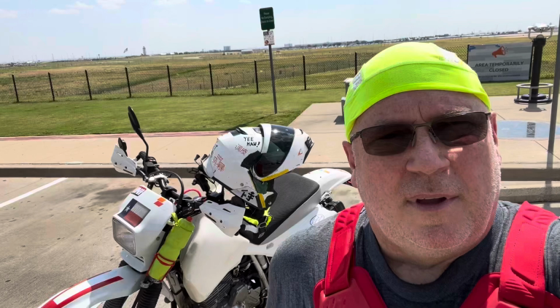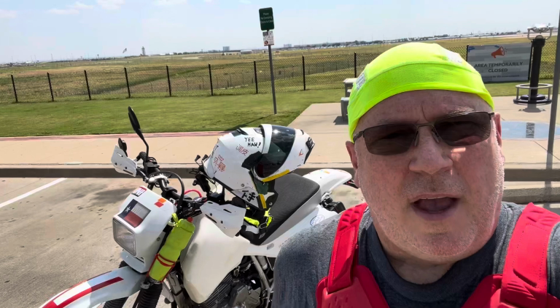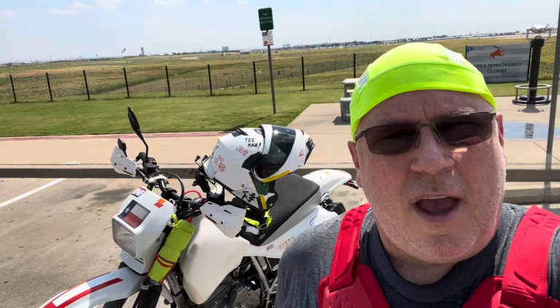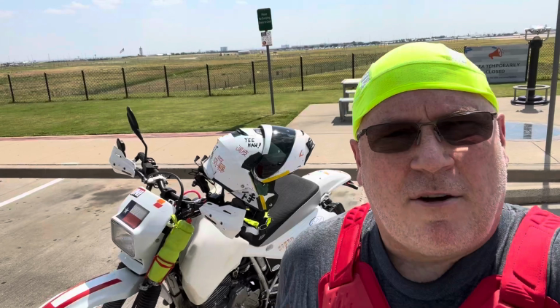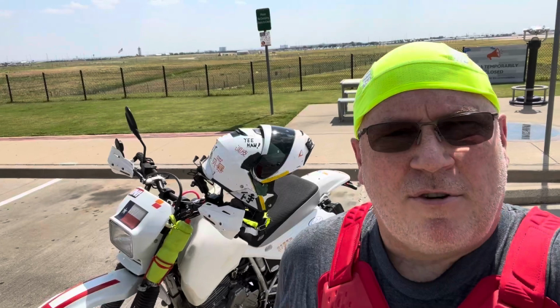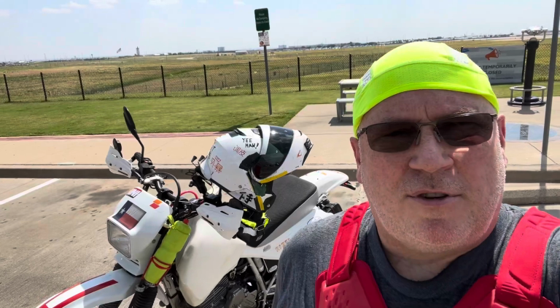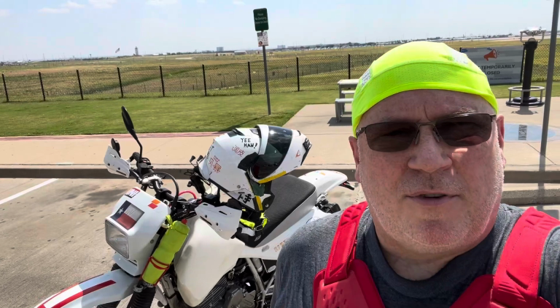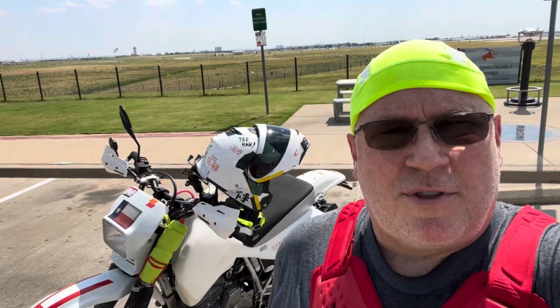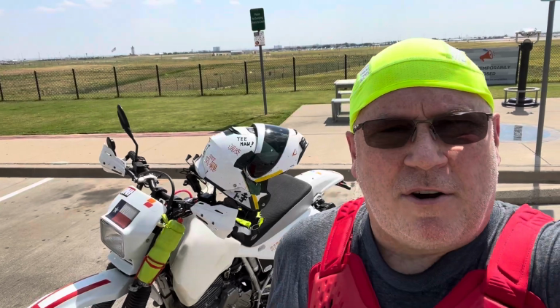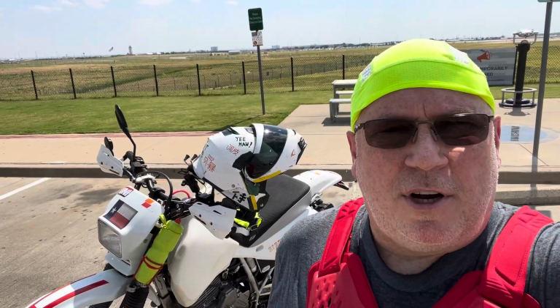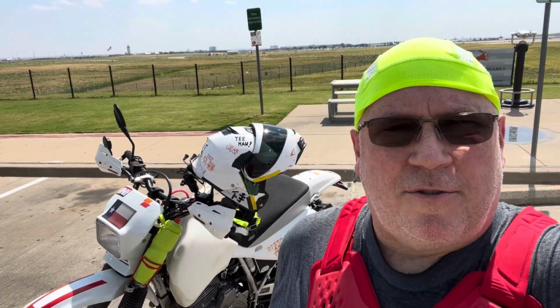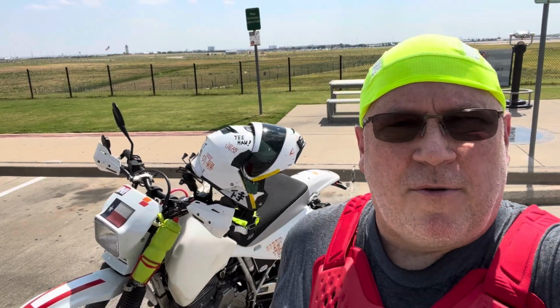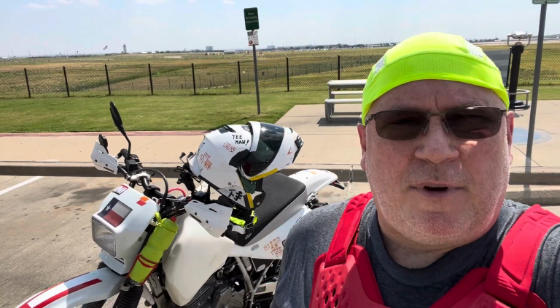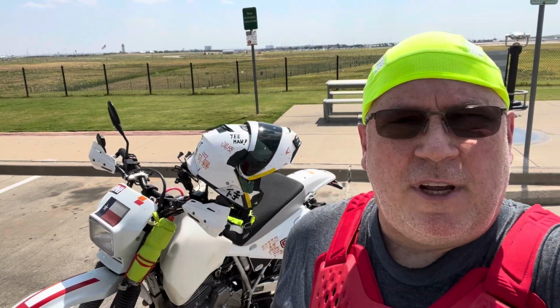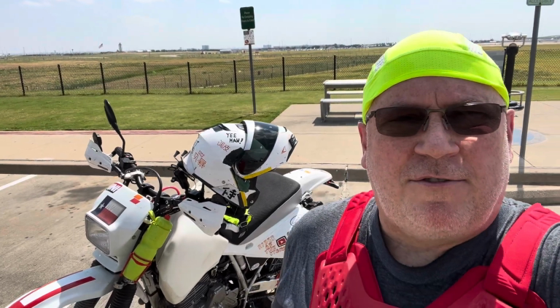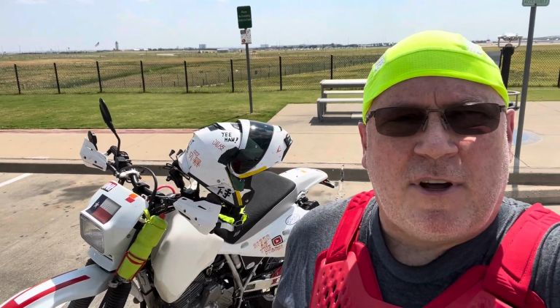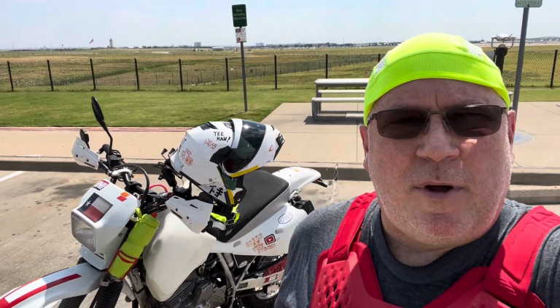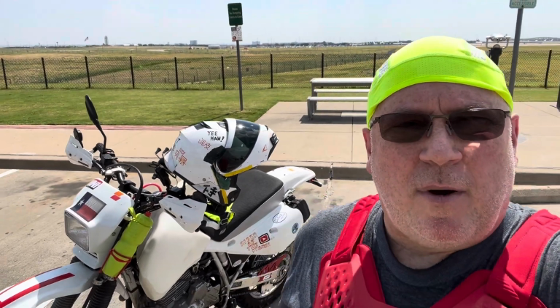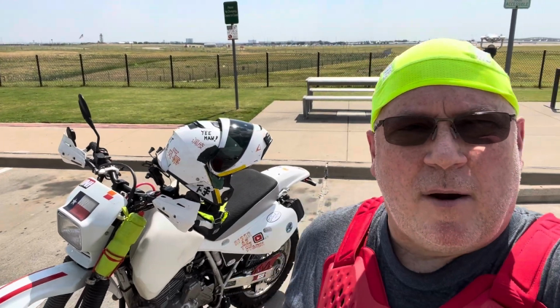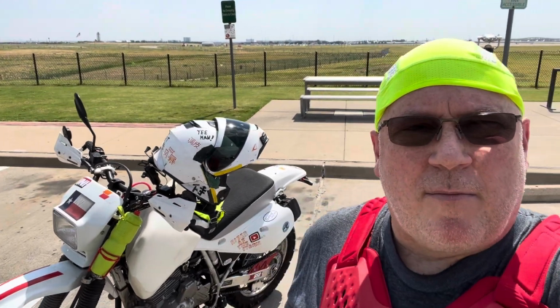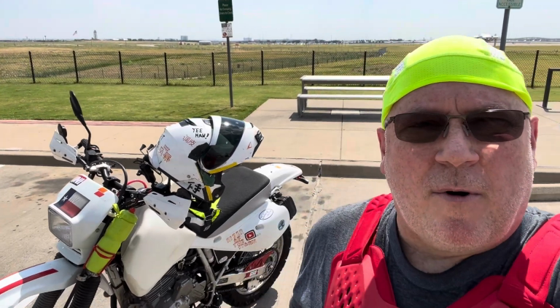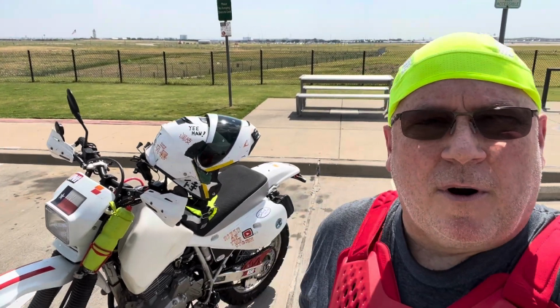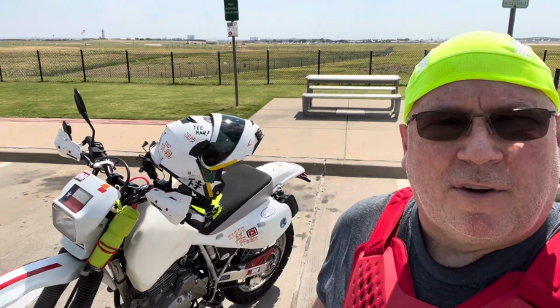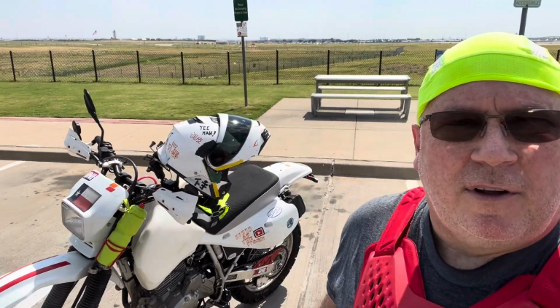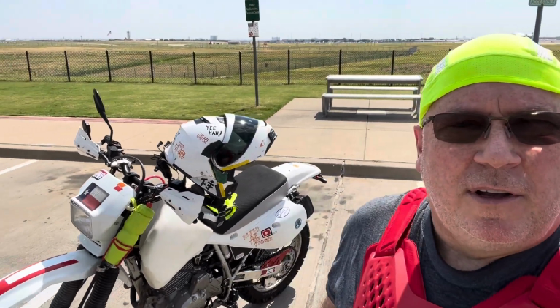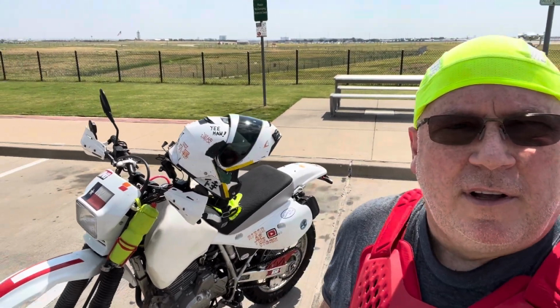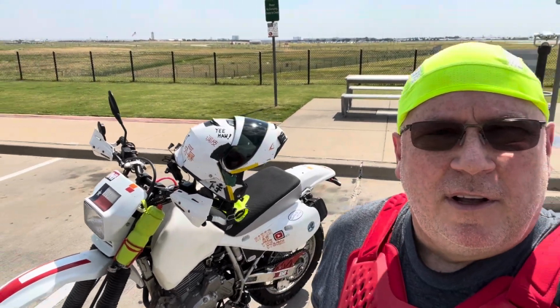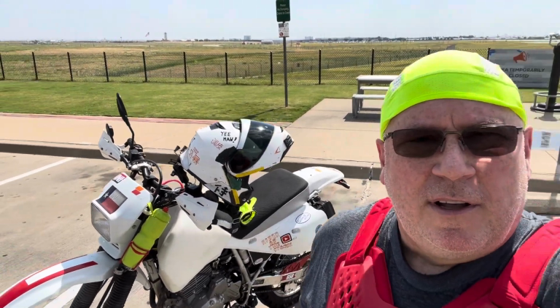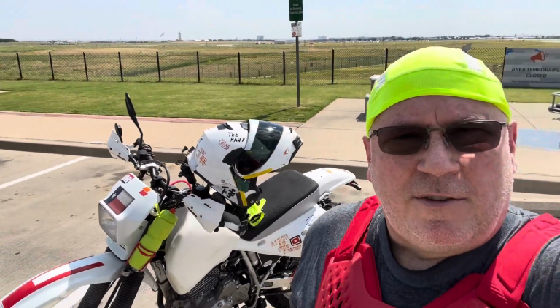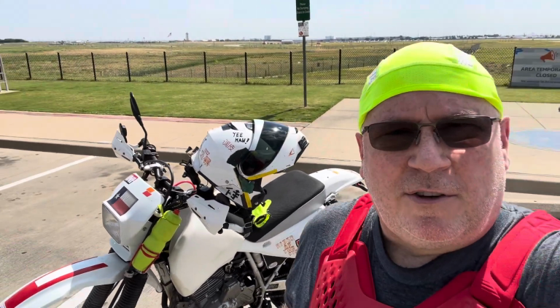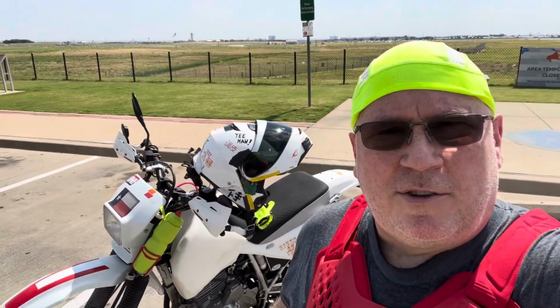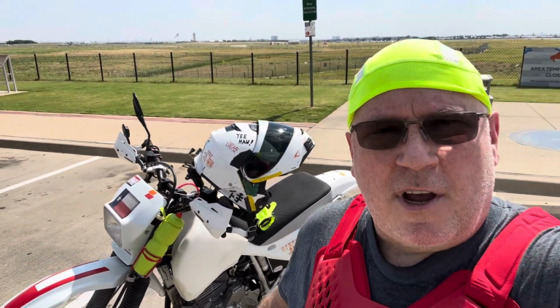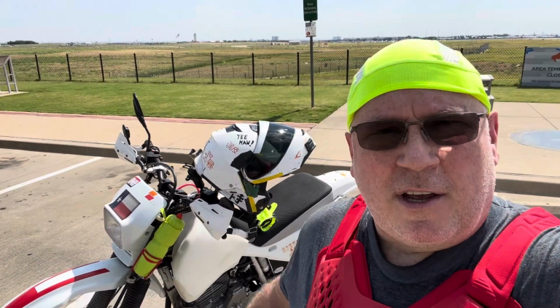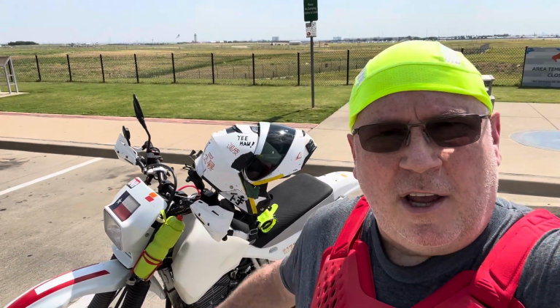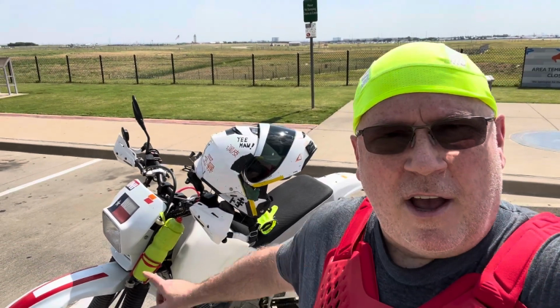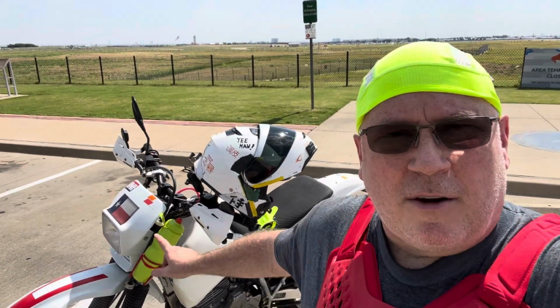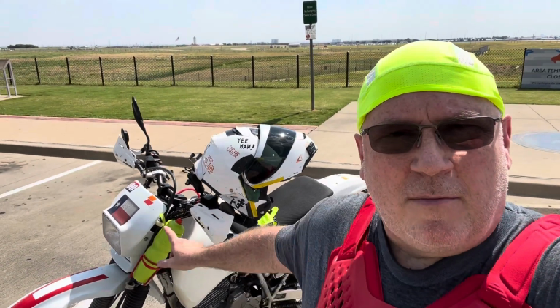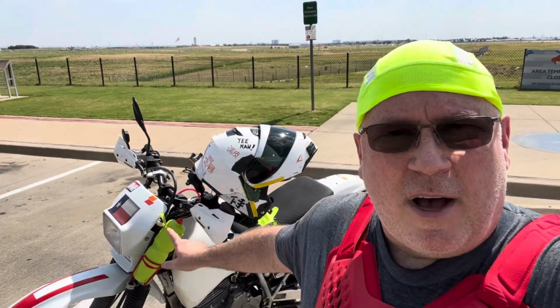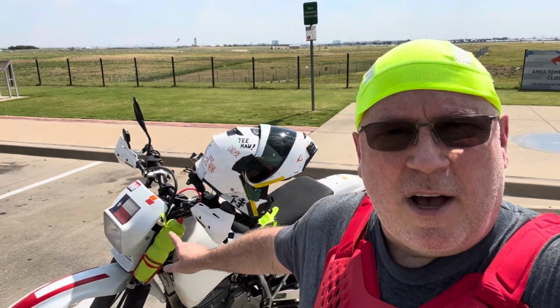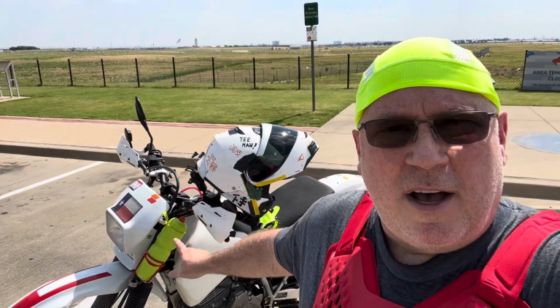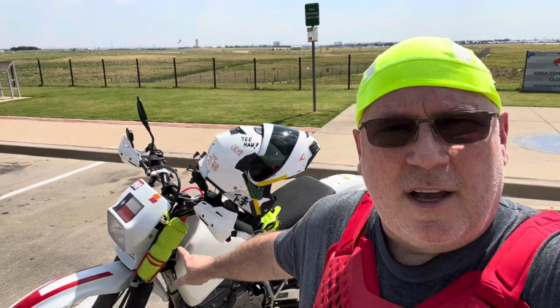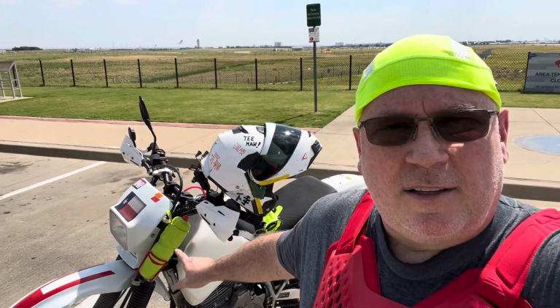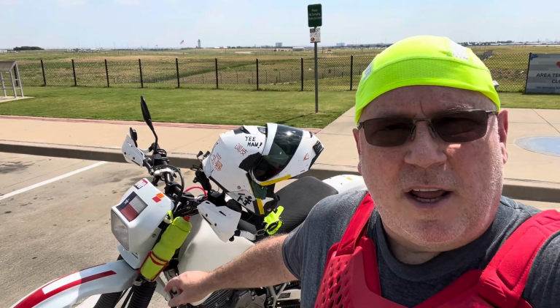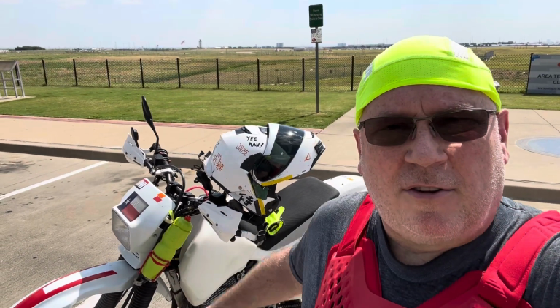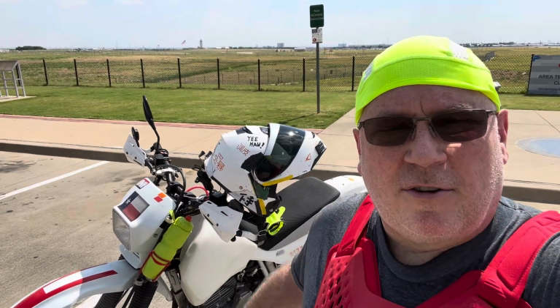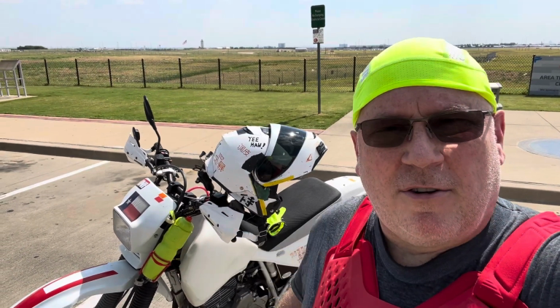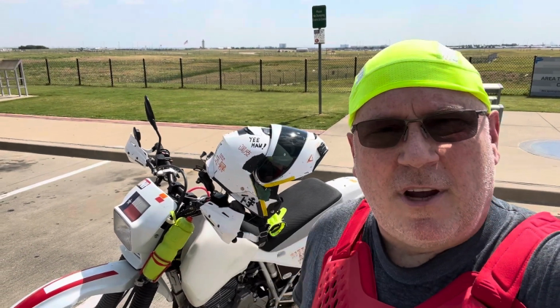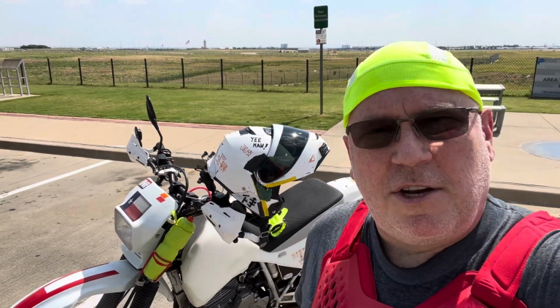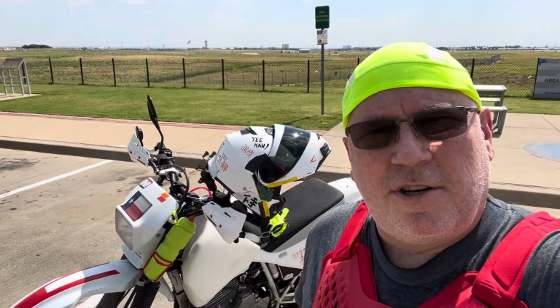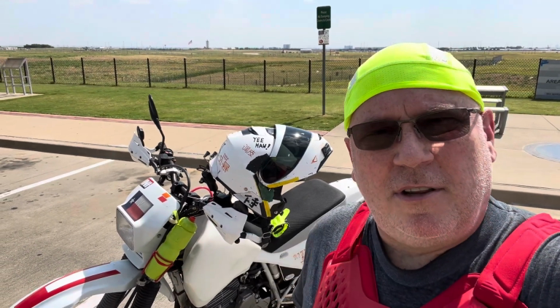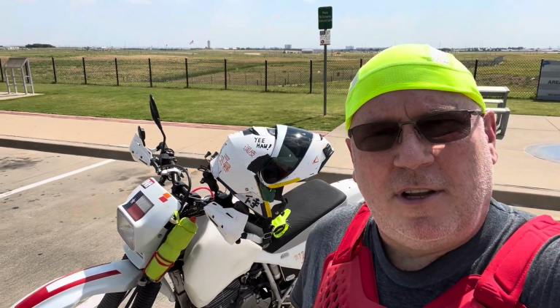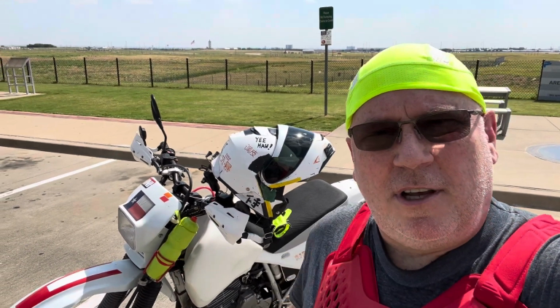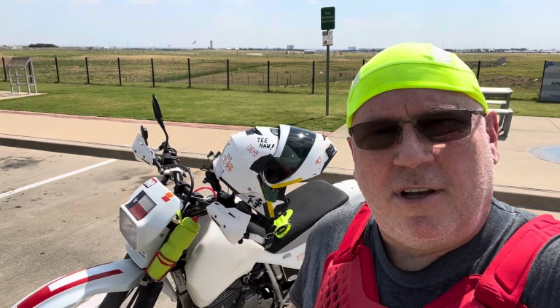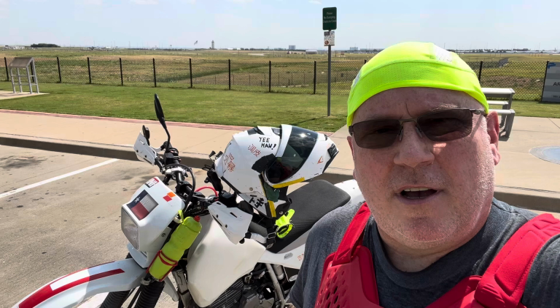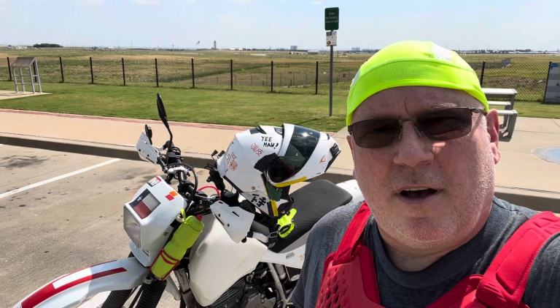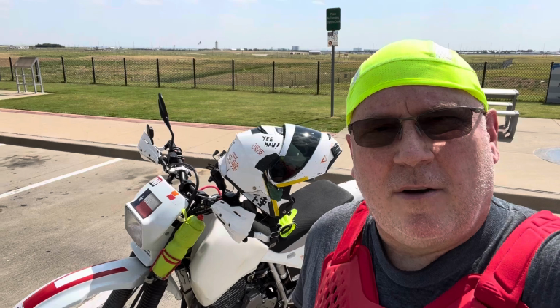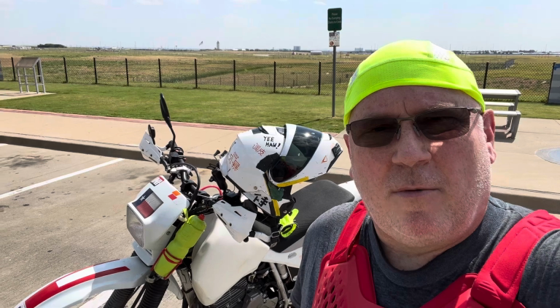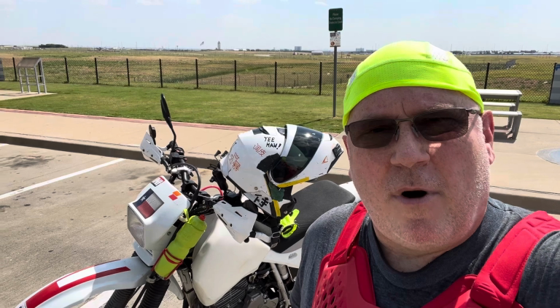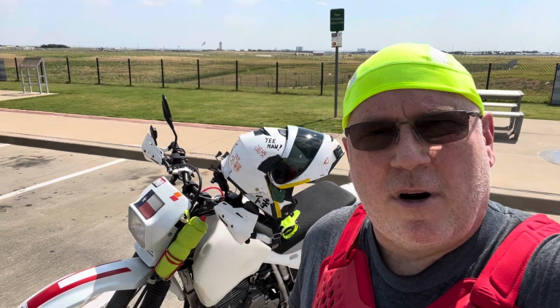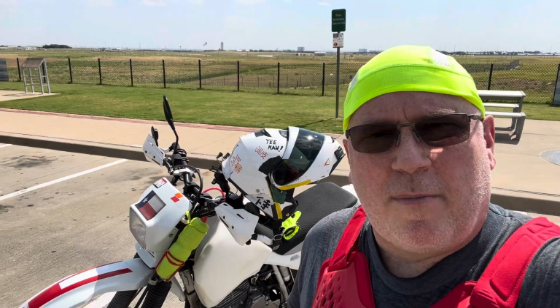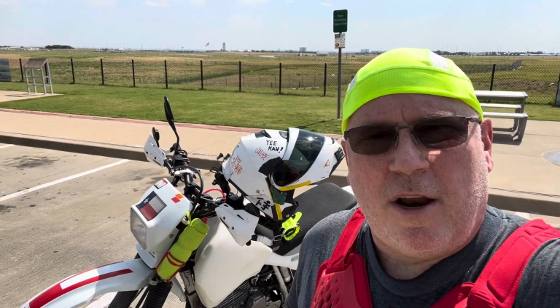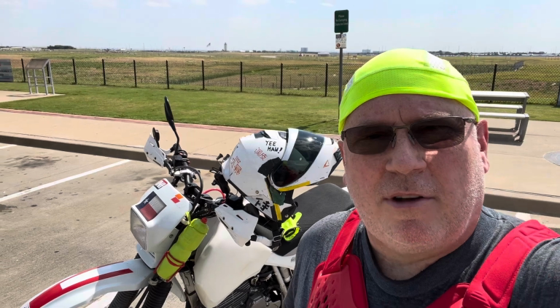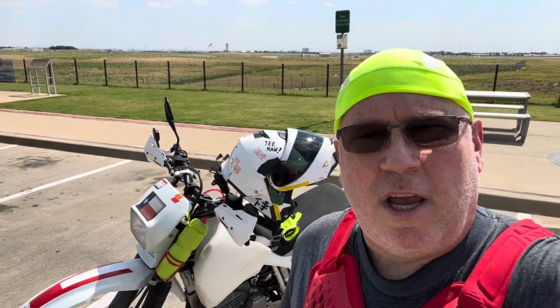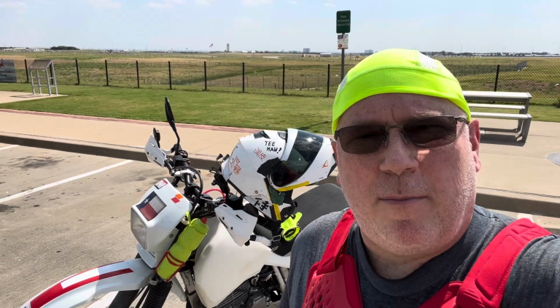Hey, Christopher Thunder here from DFW Airport, just checking out my latest creation: the water bottle keeper.